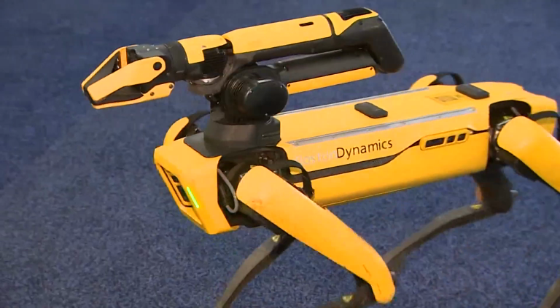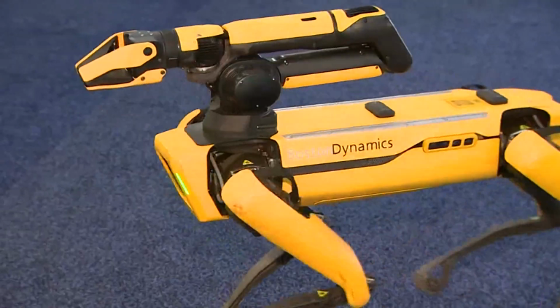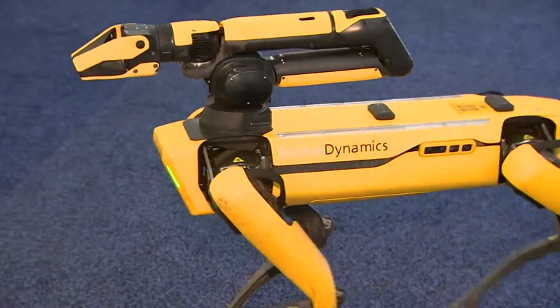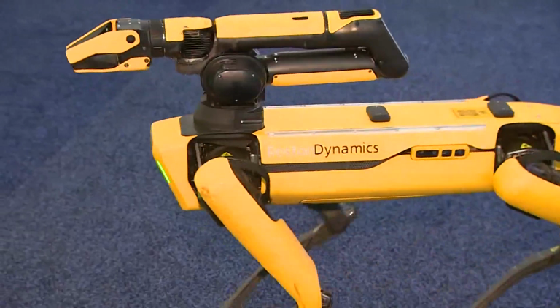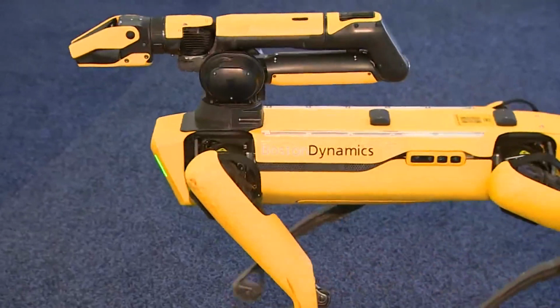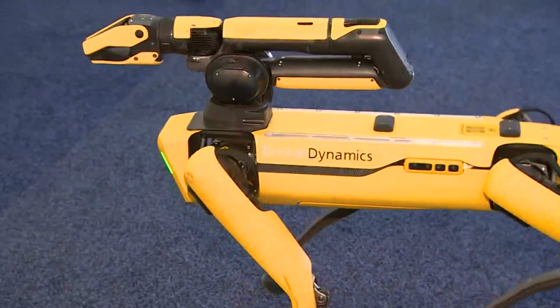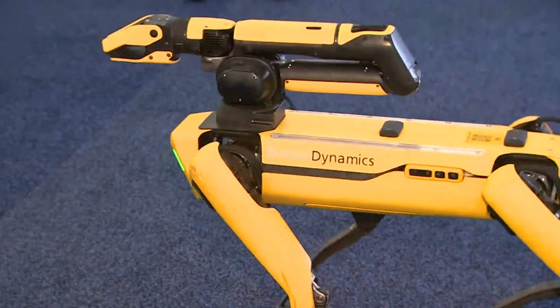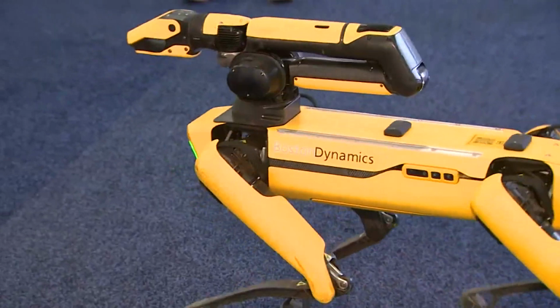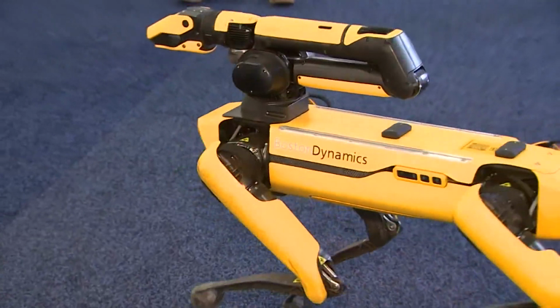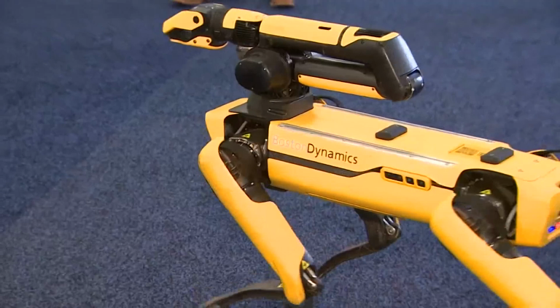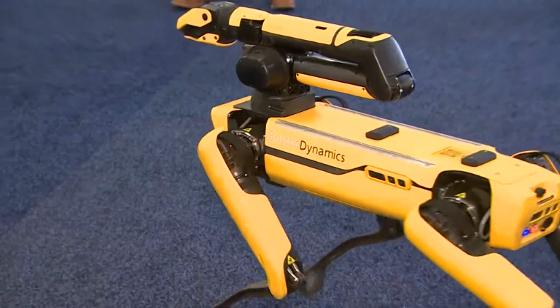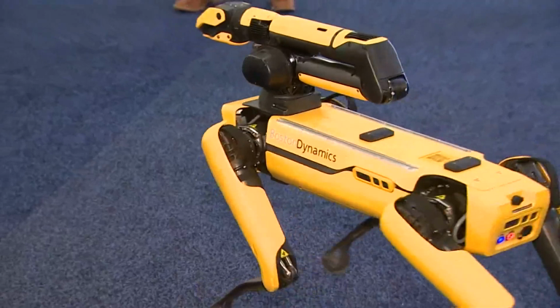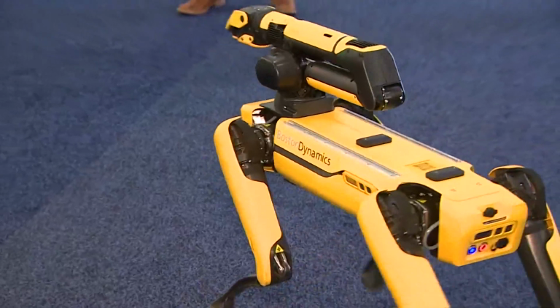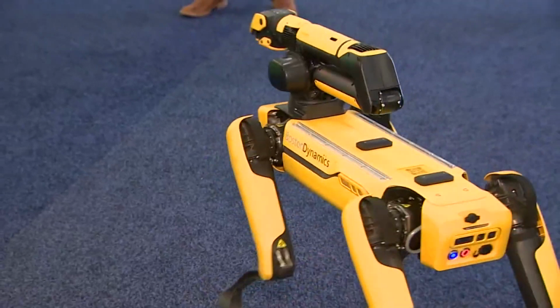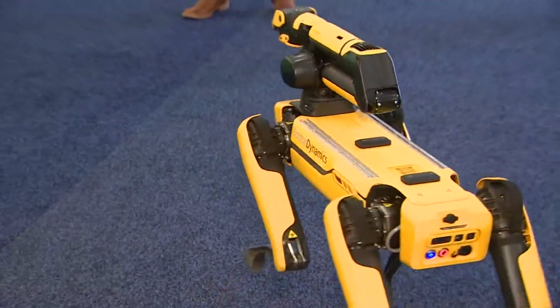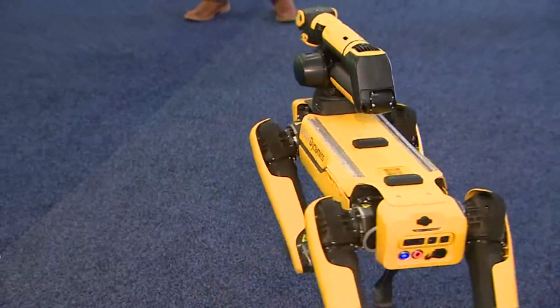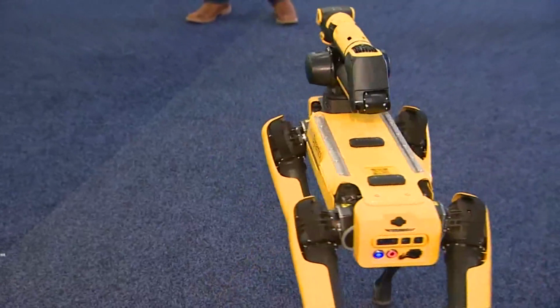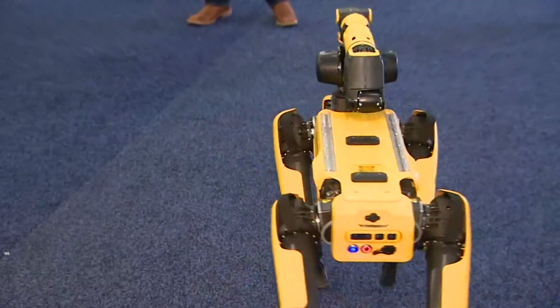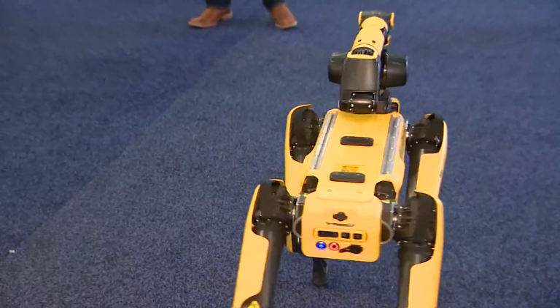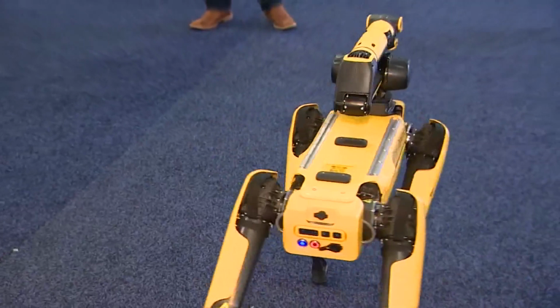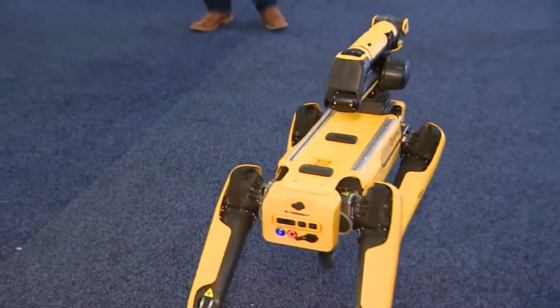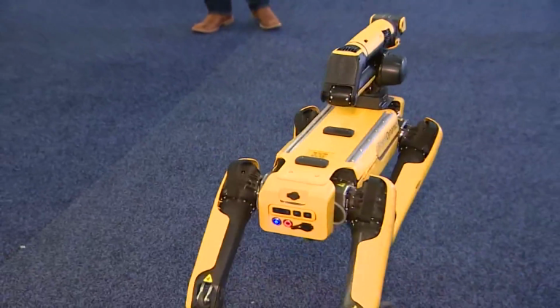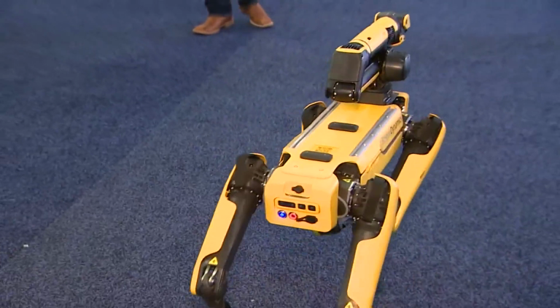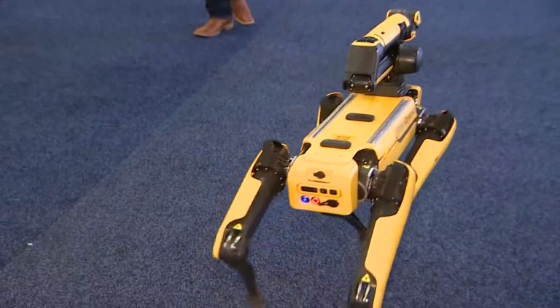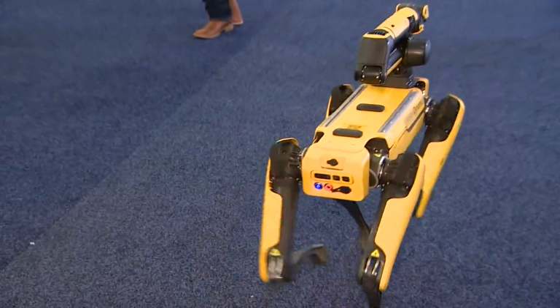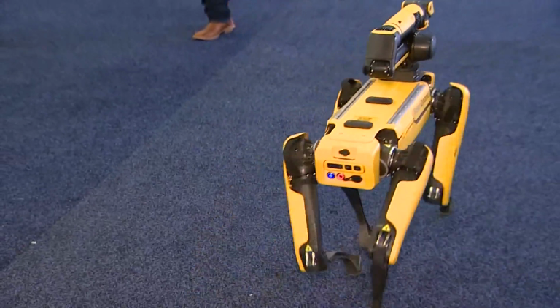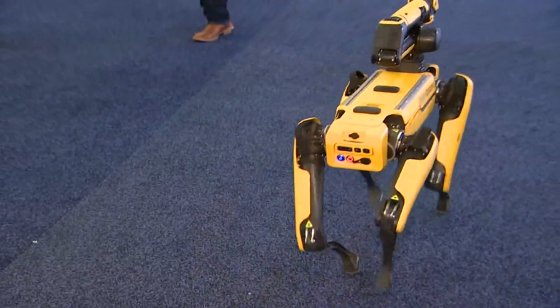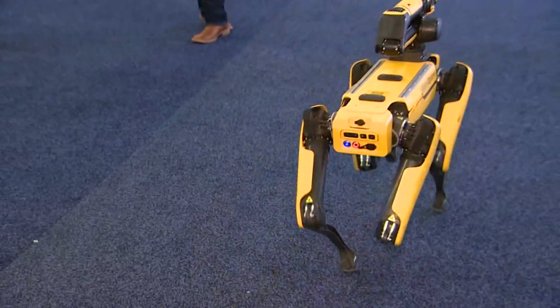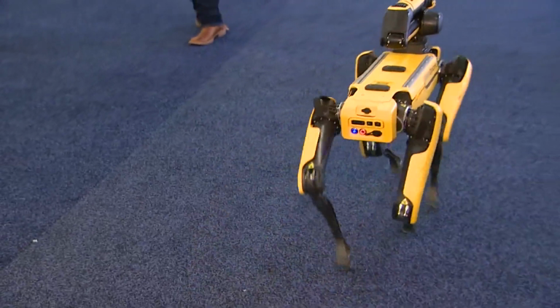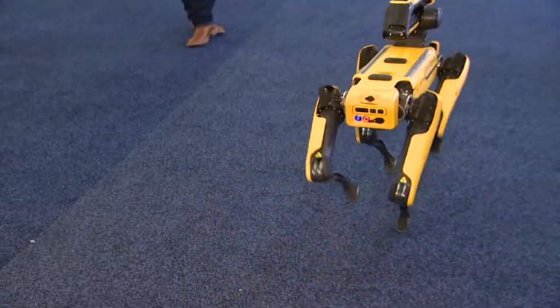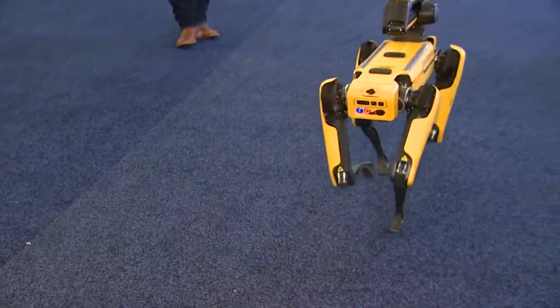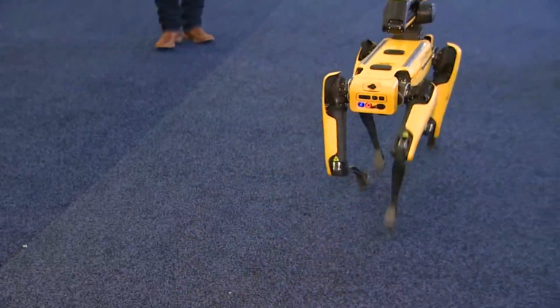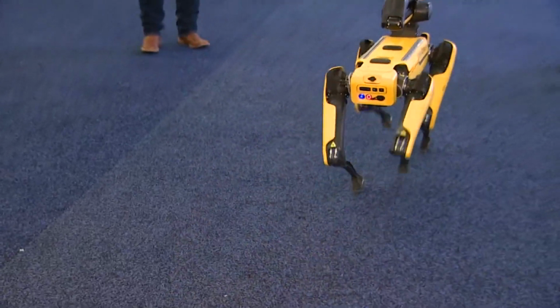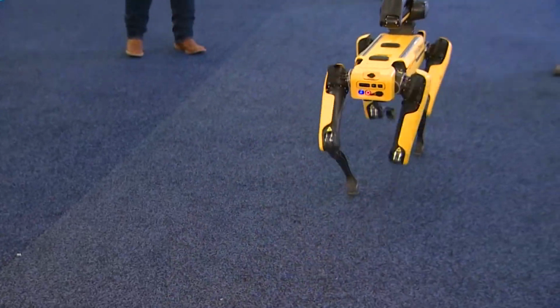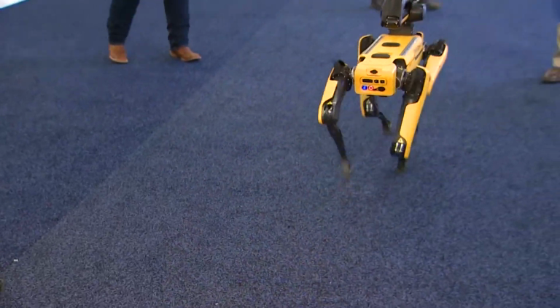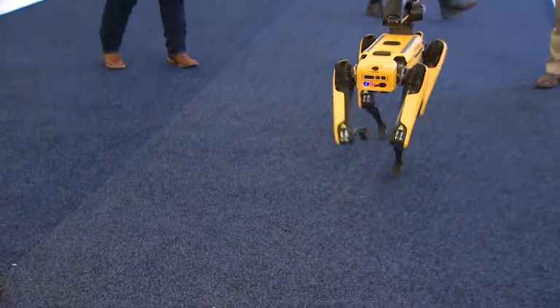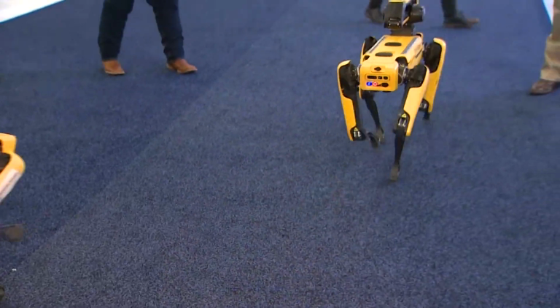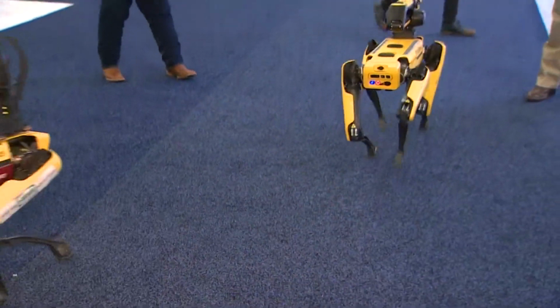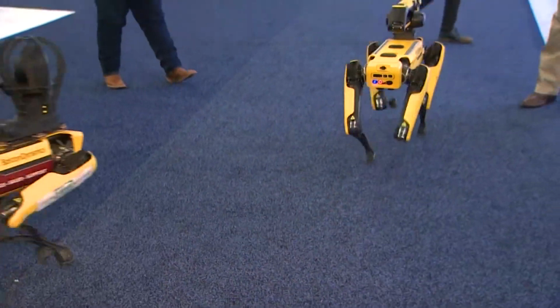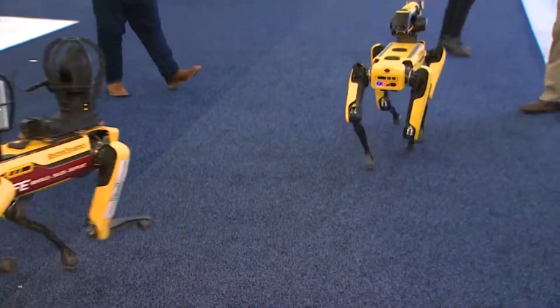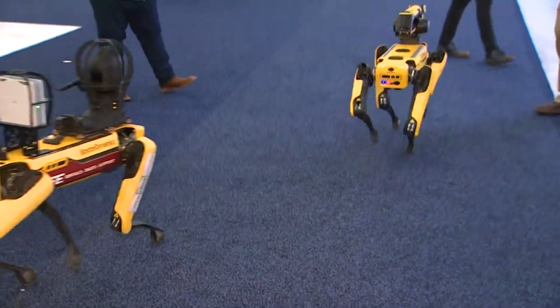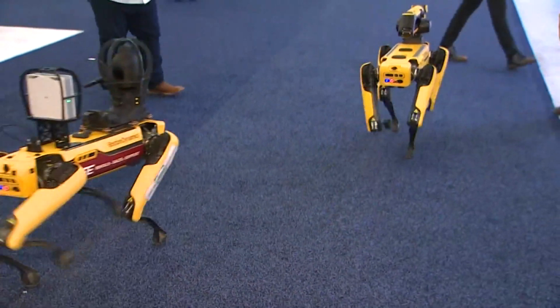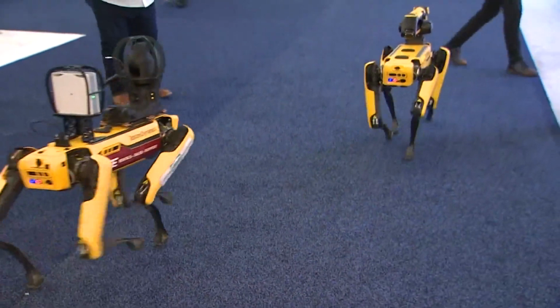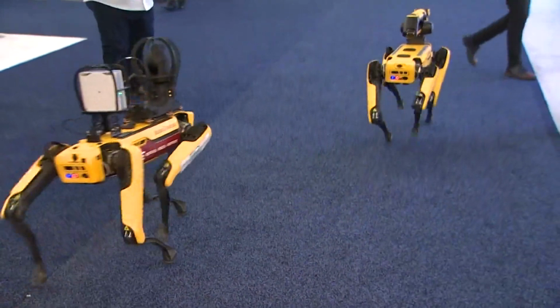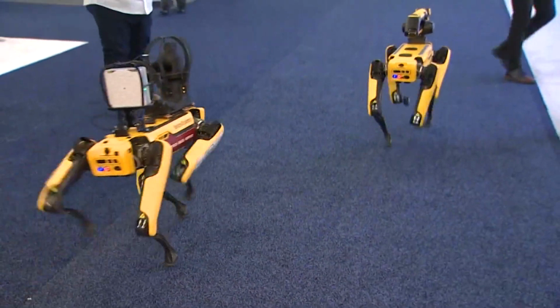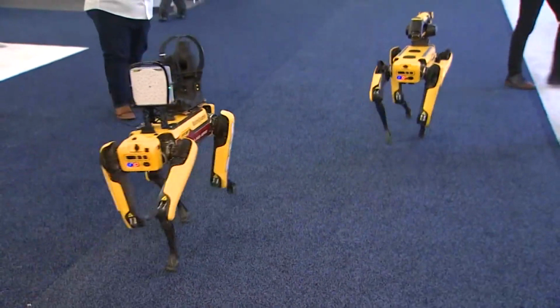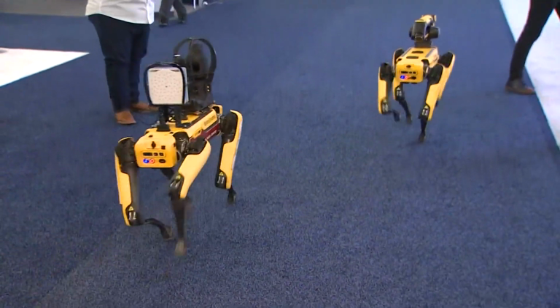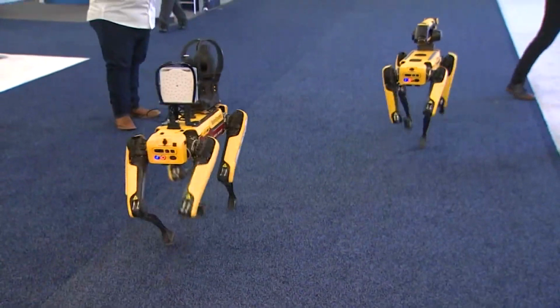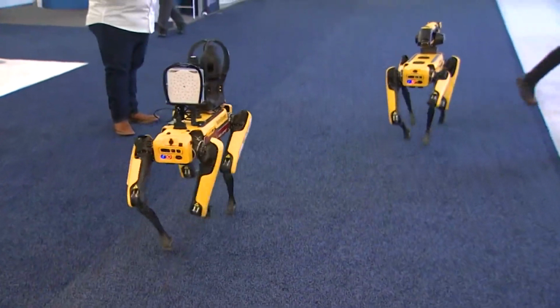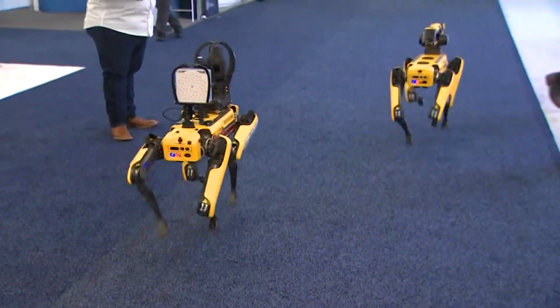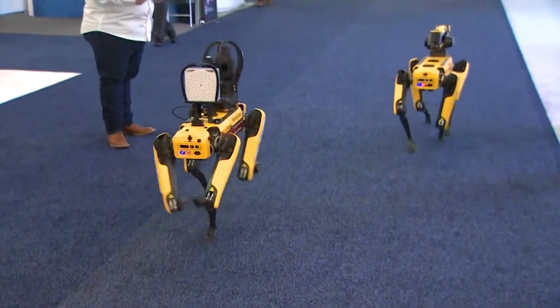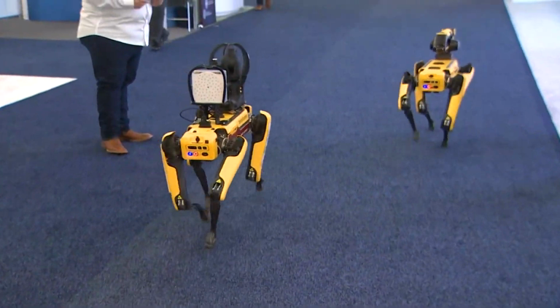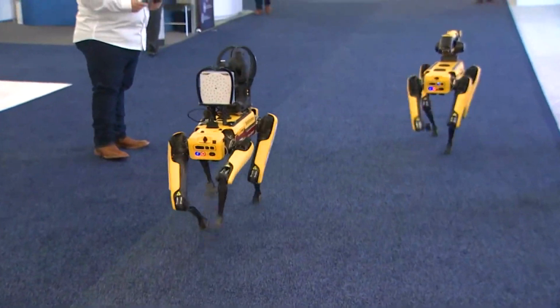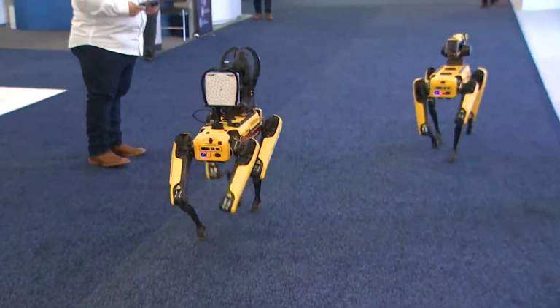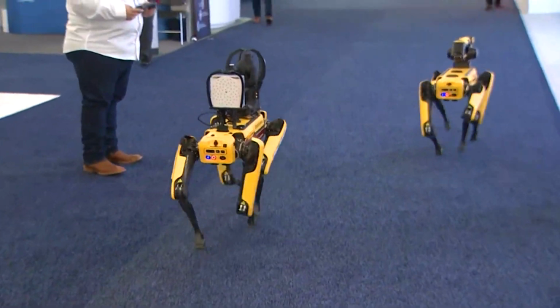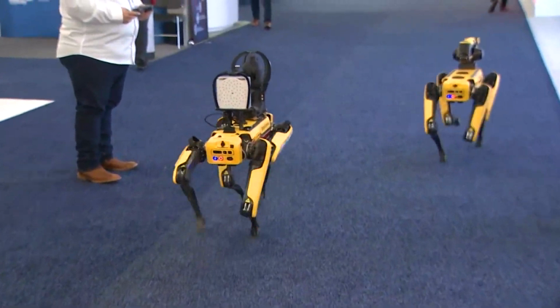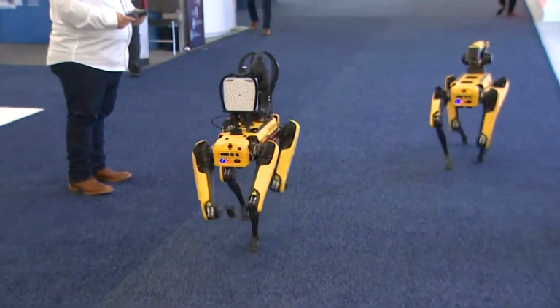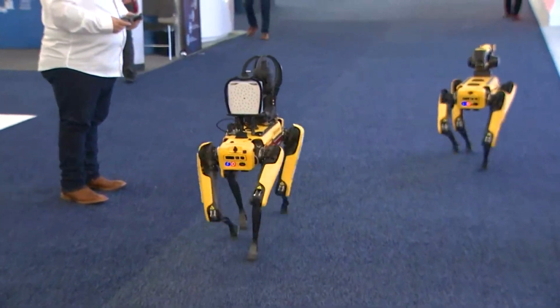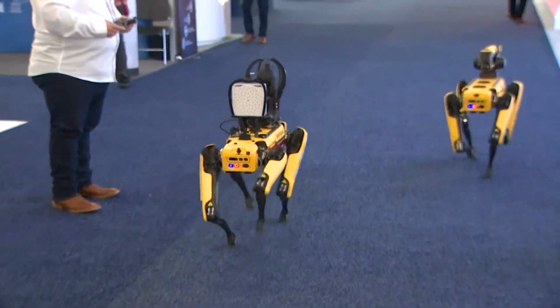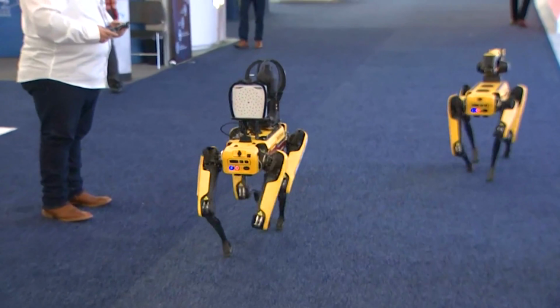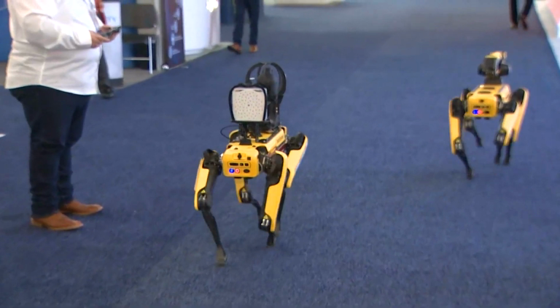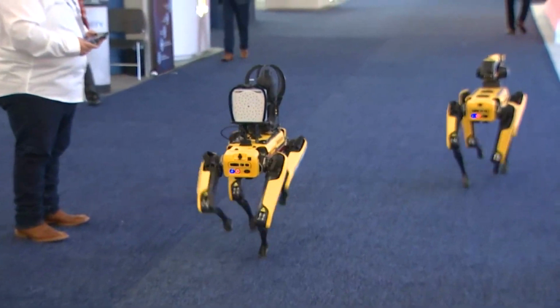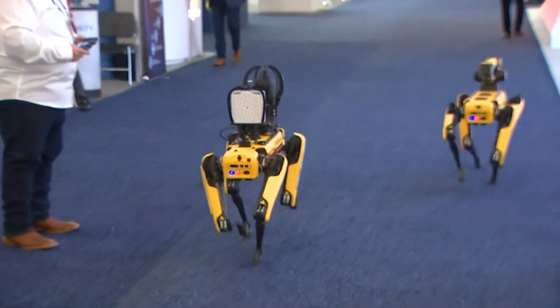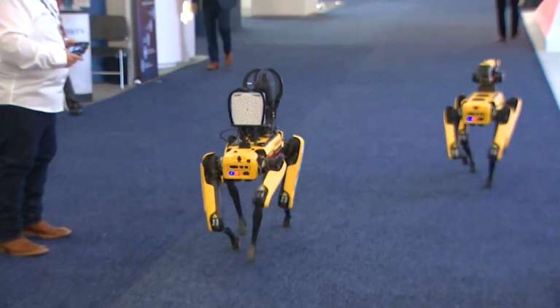Spots start at $112,000 for the basic model. These two are upgraded to about $175,000.